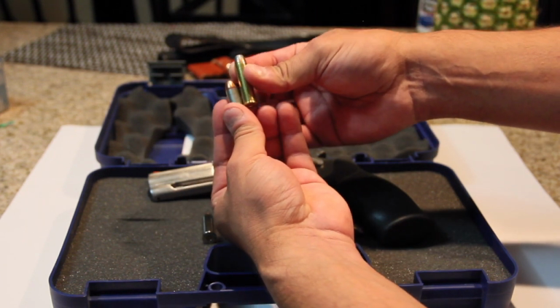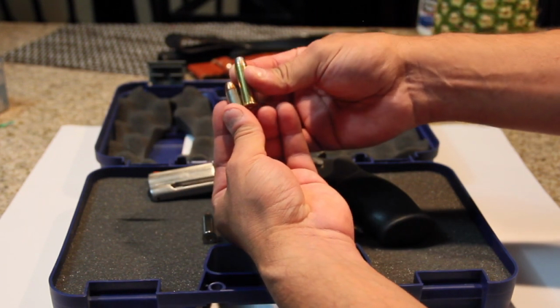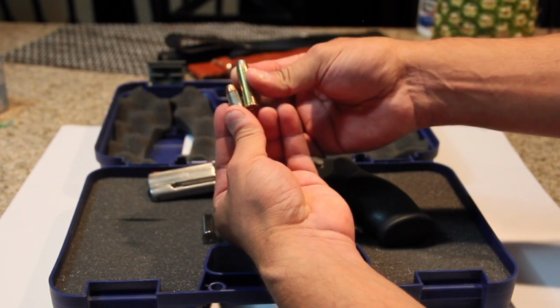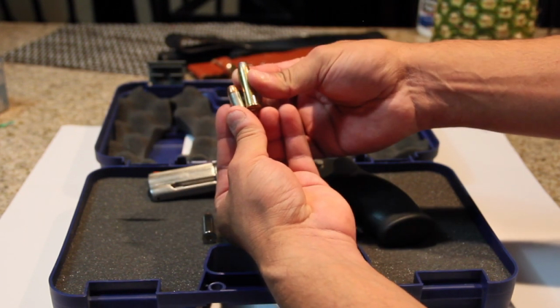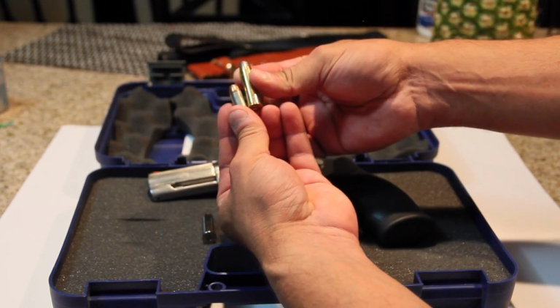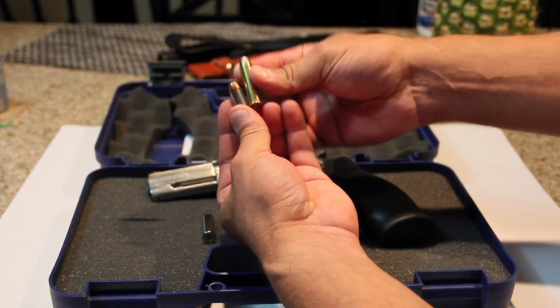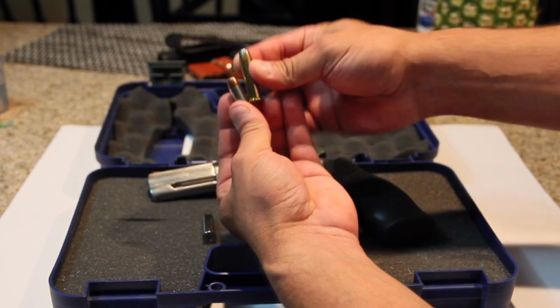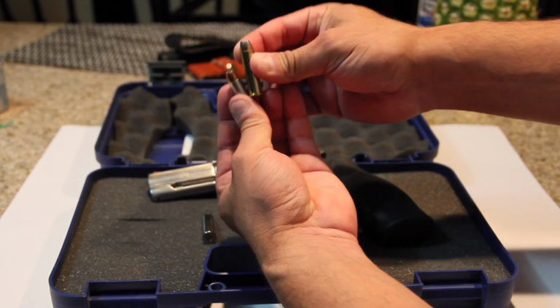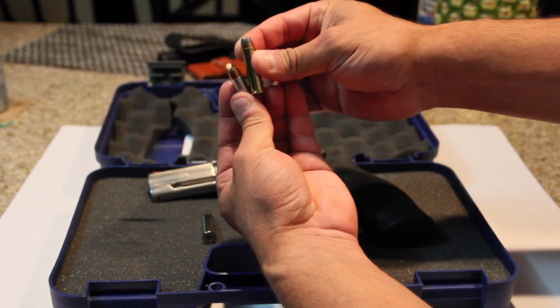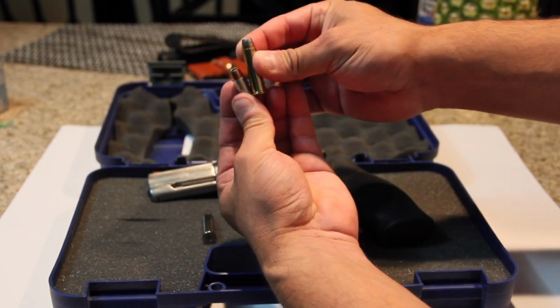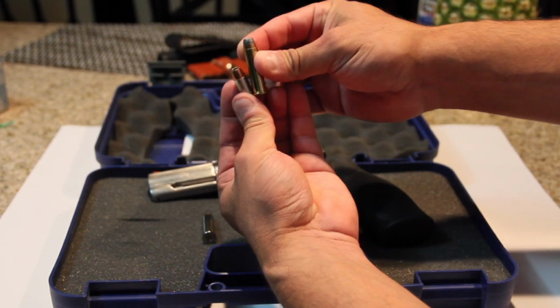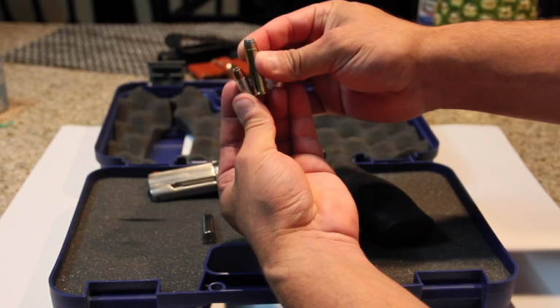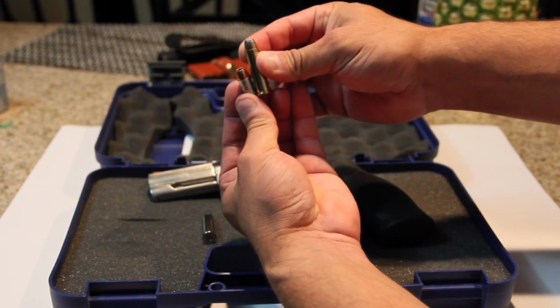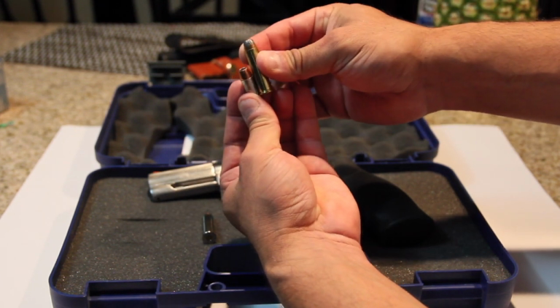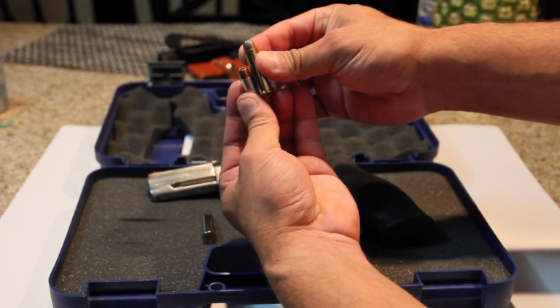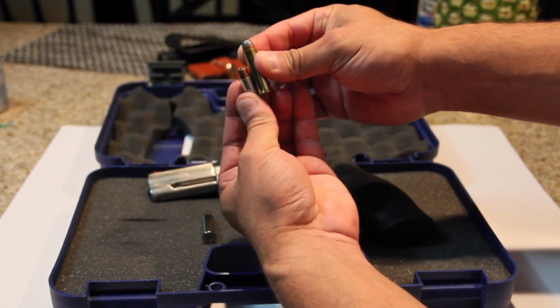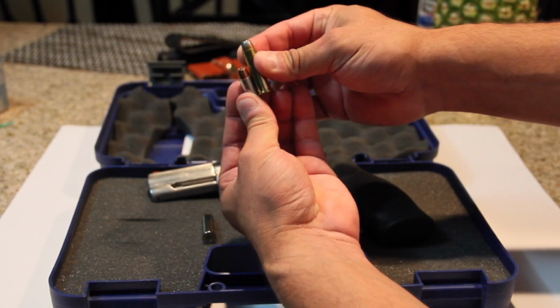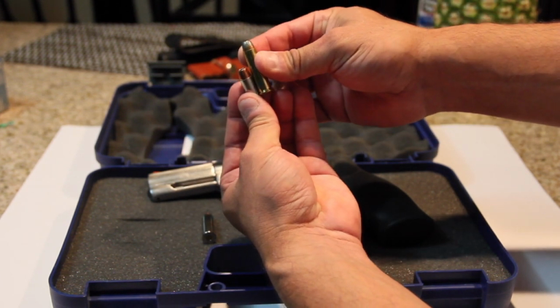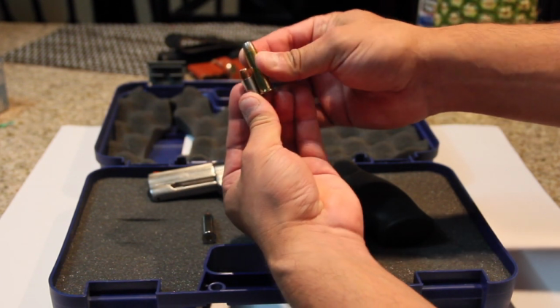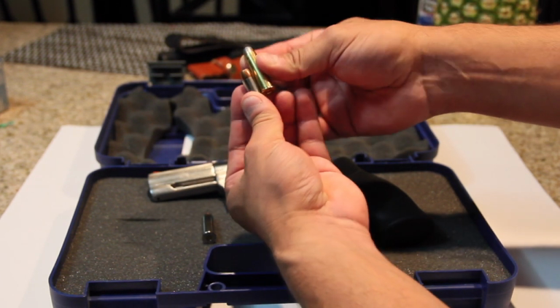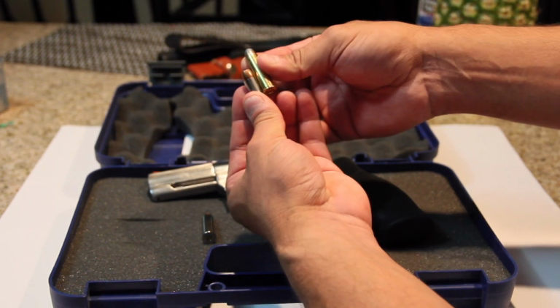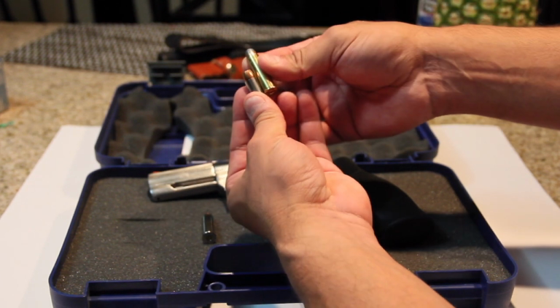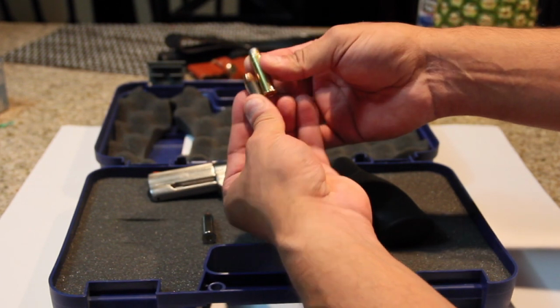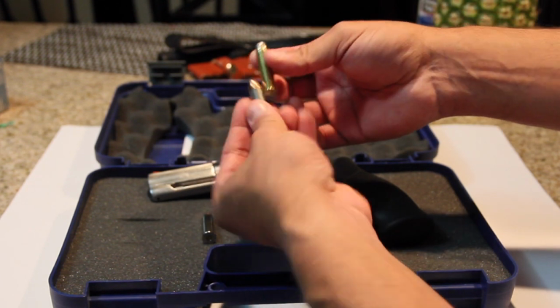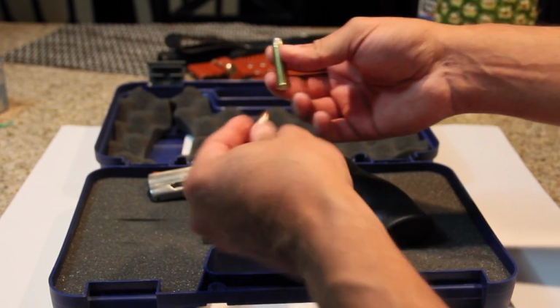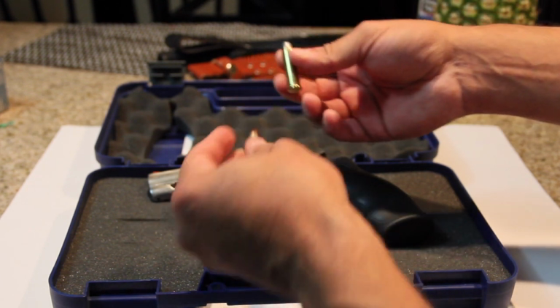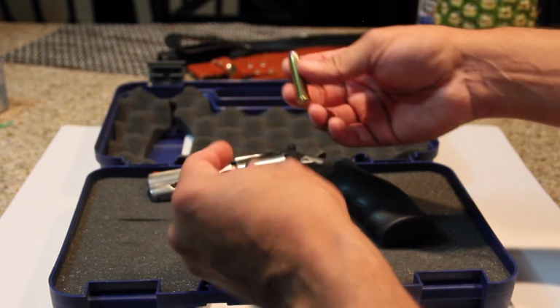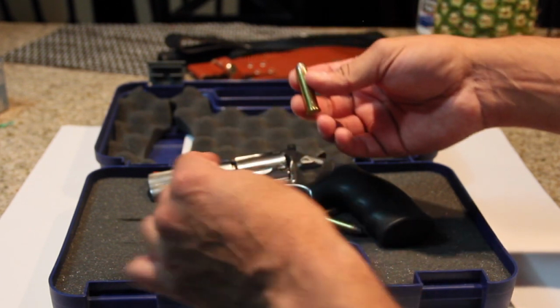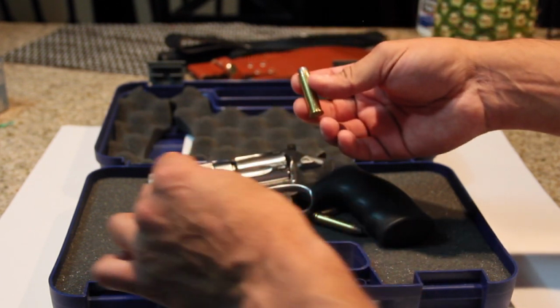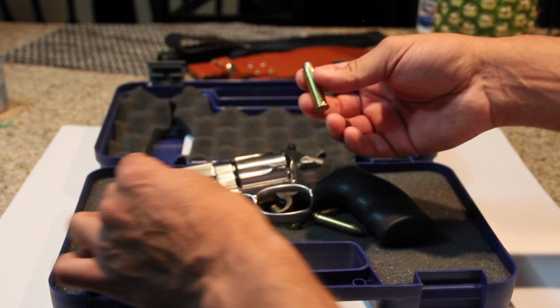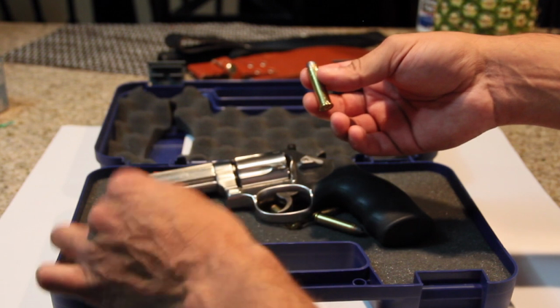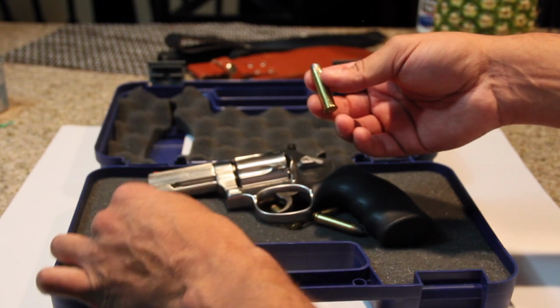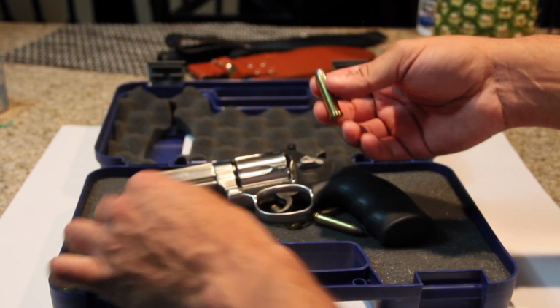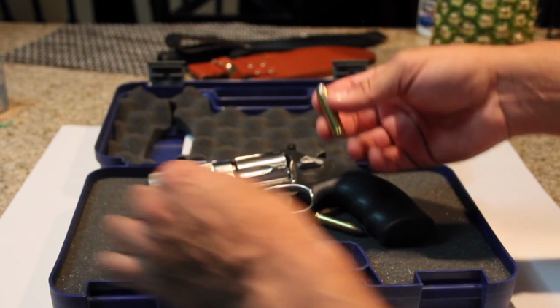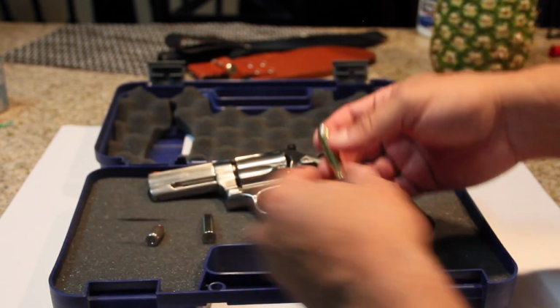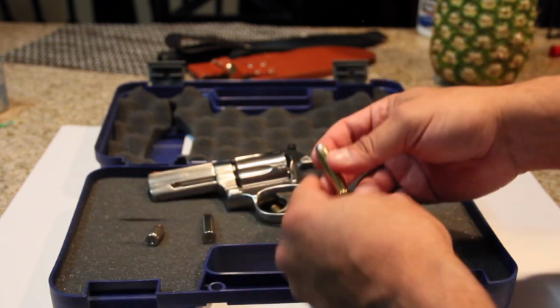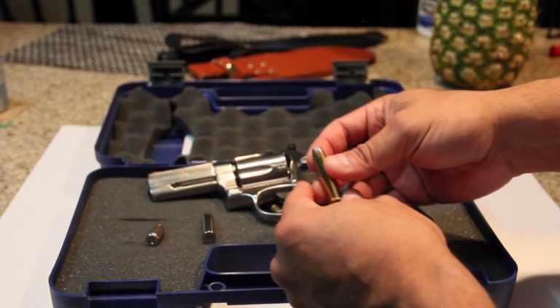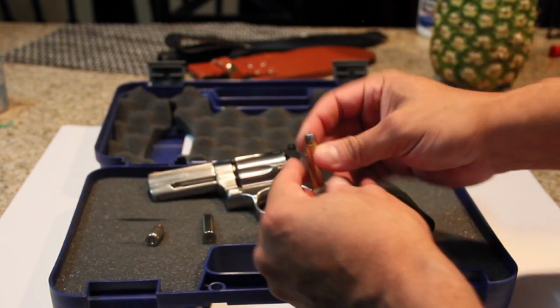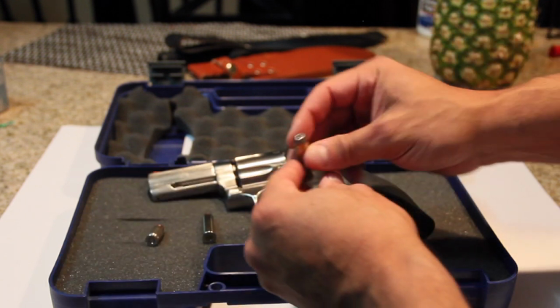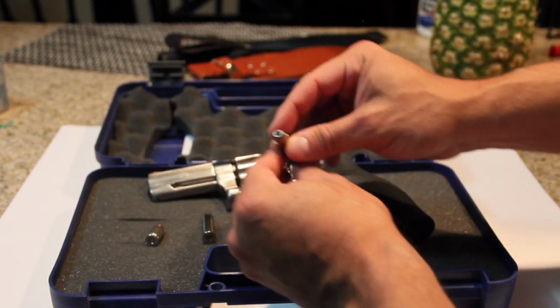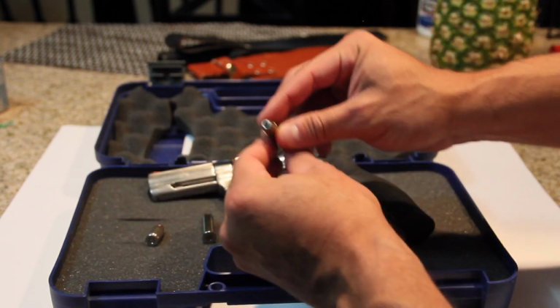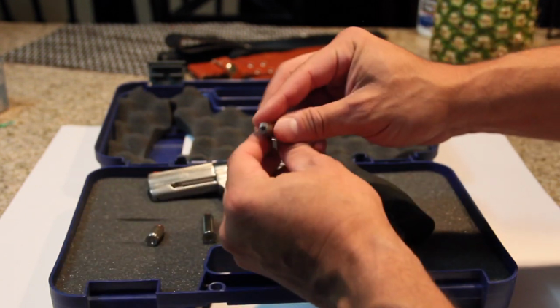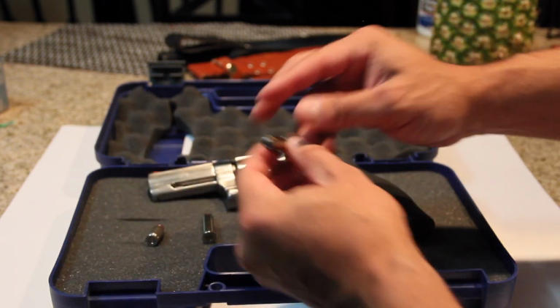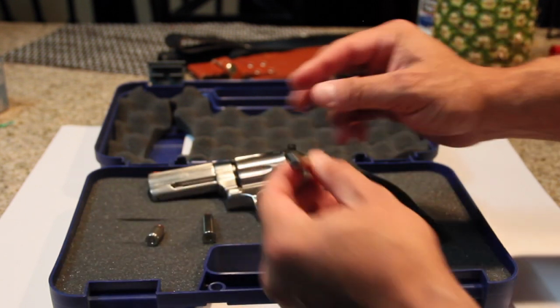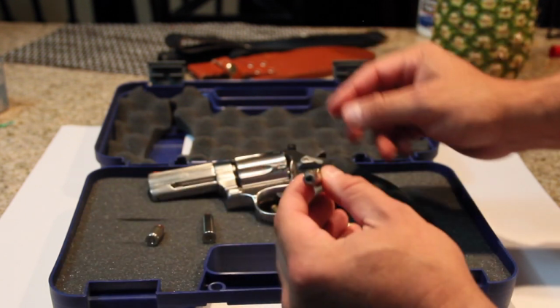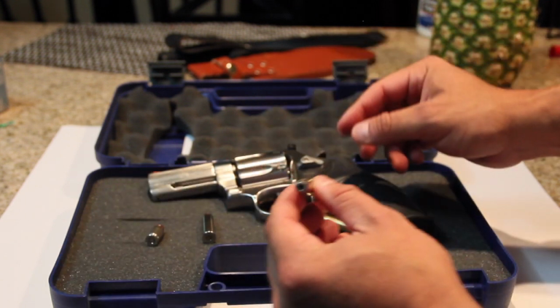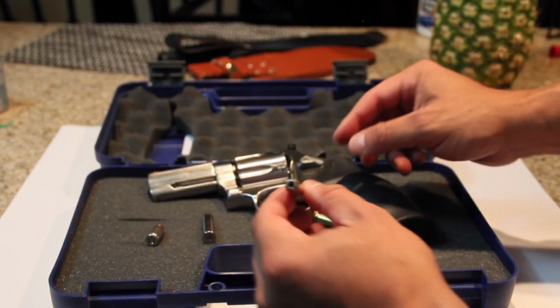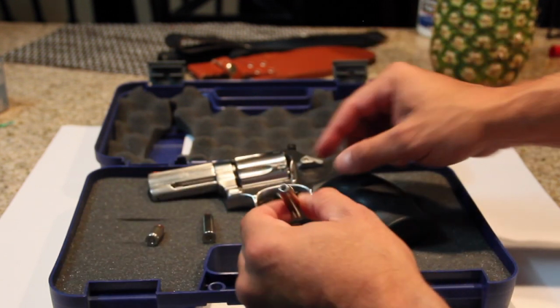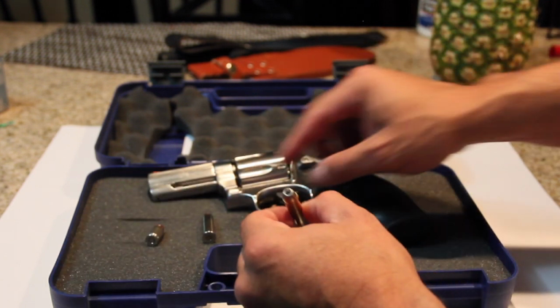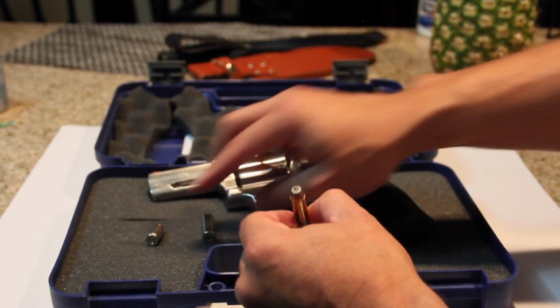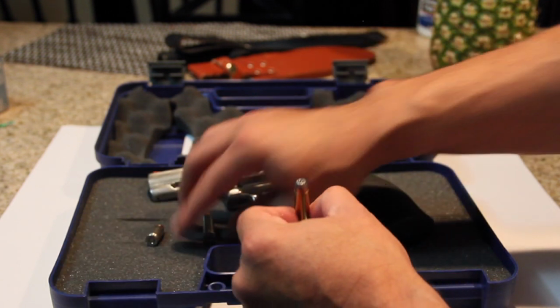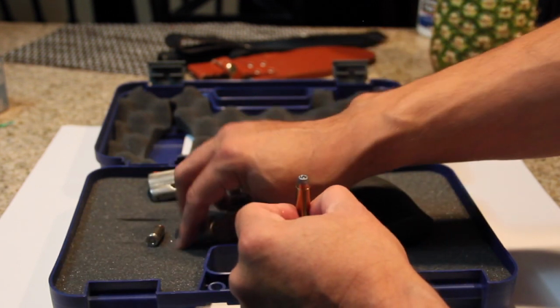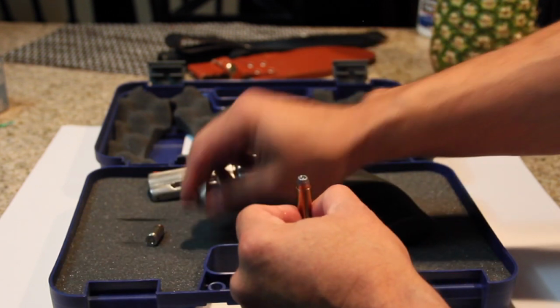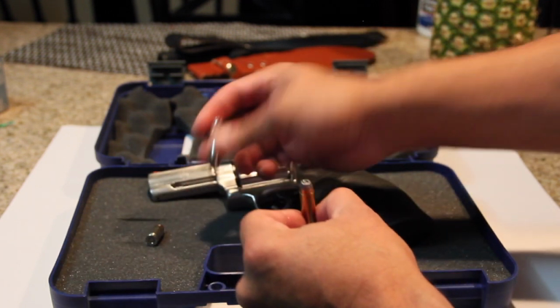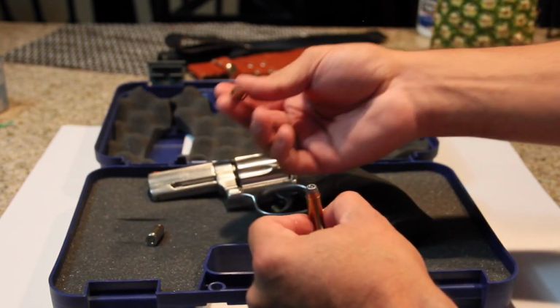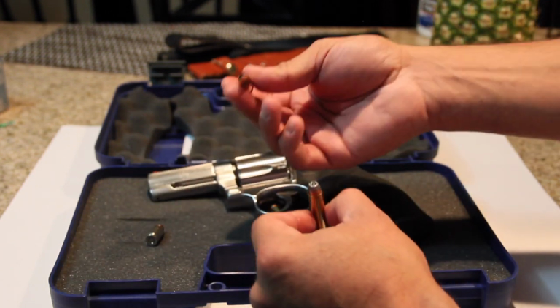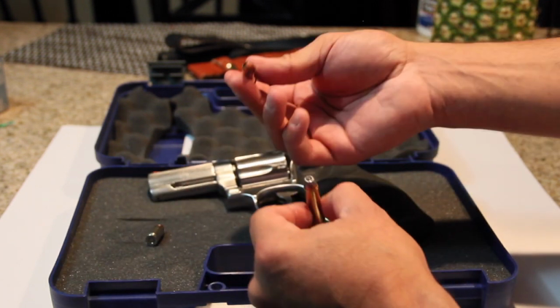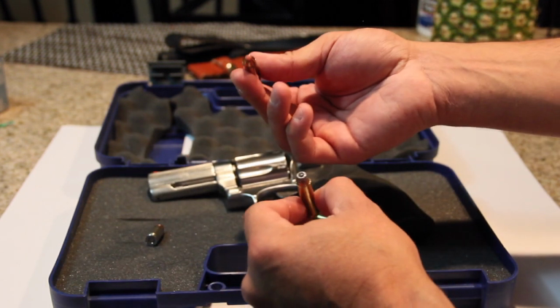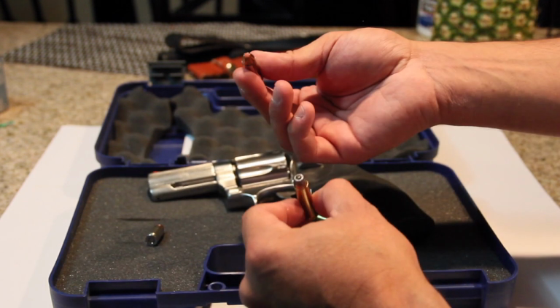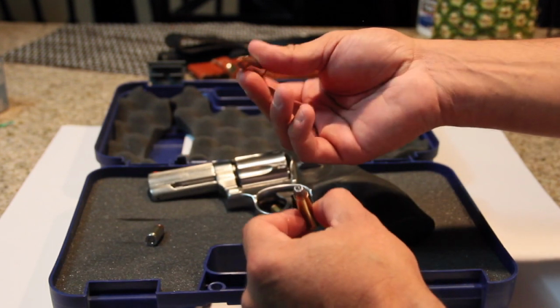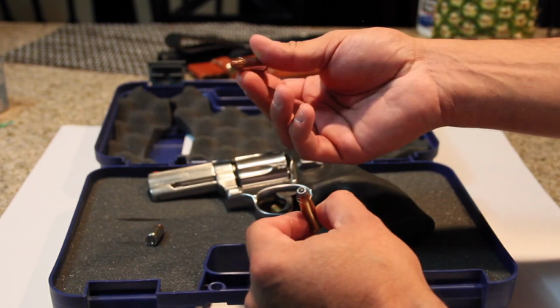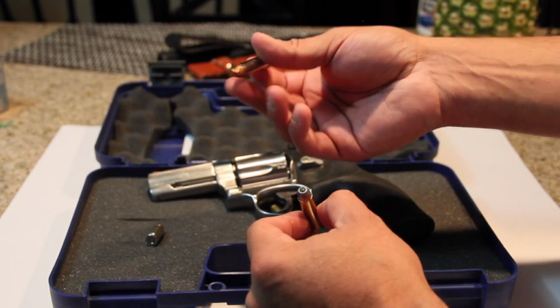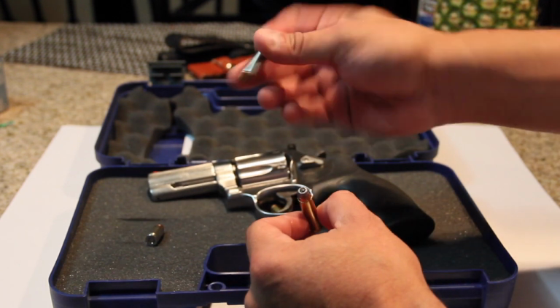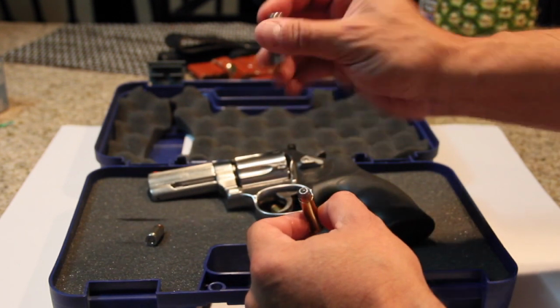It's a really big round. These here are hollow points, and I got some other 357 Magnums.